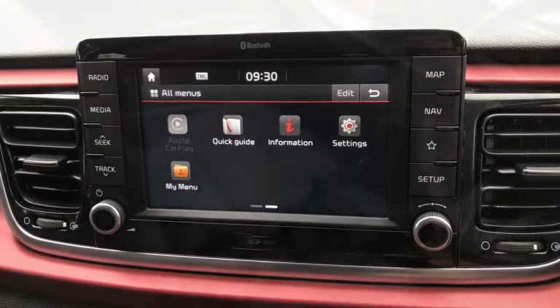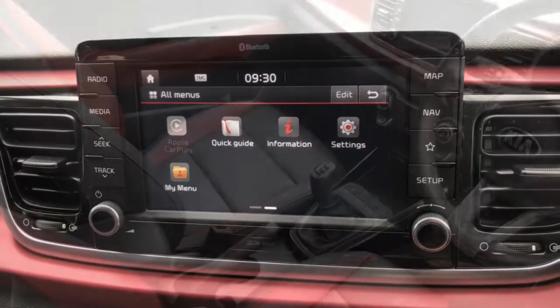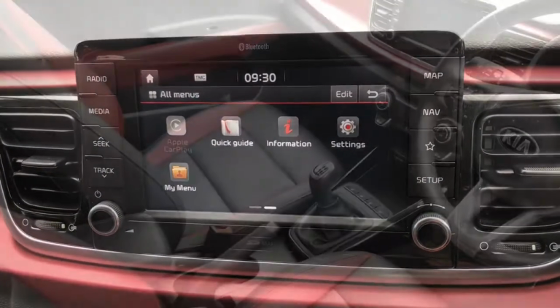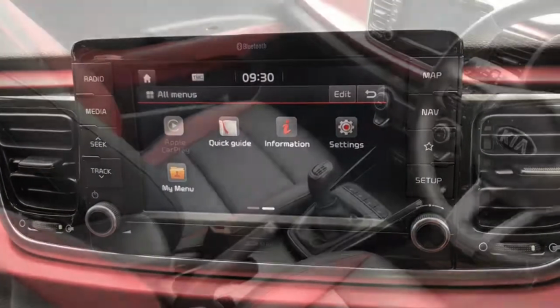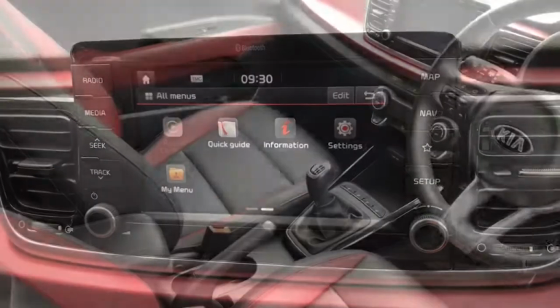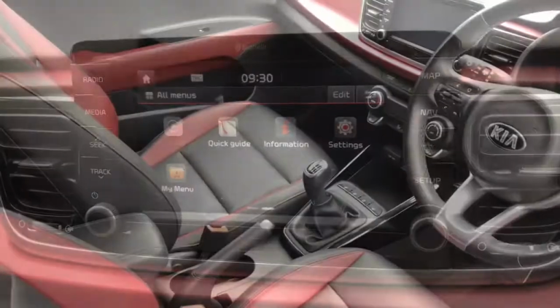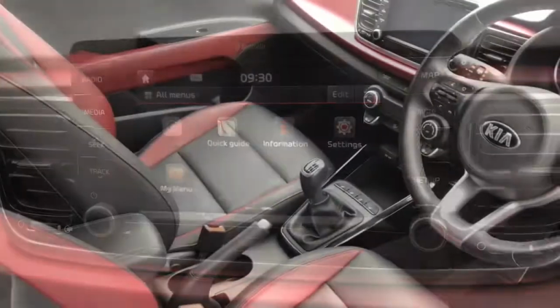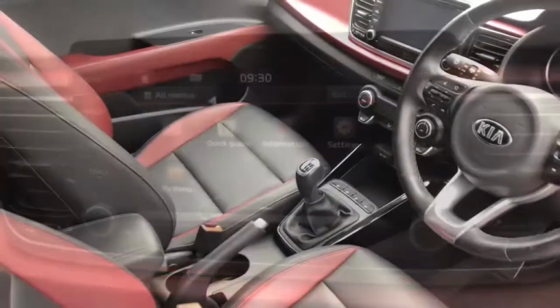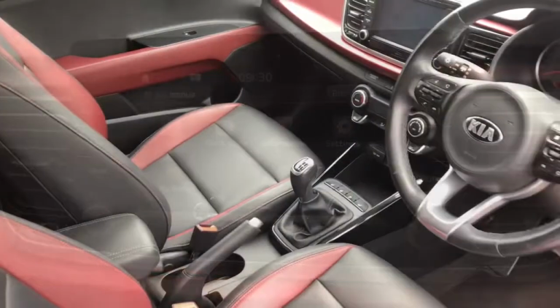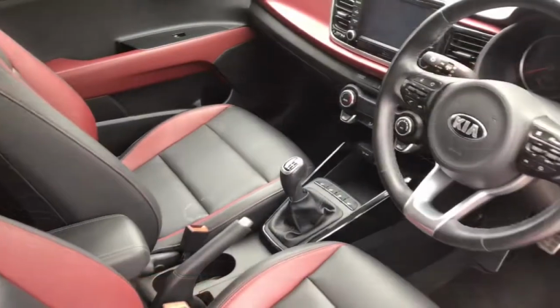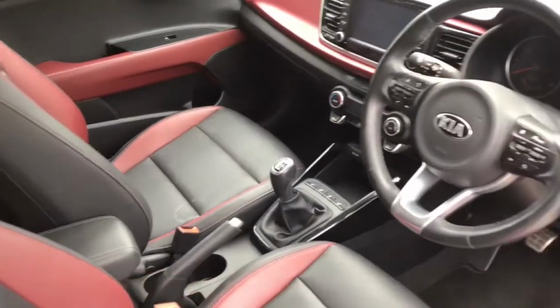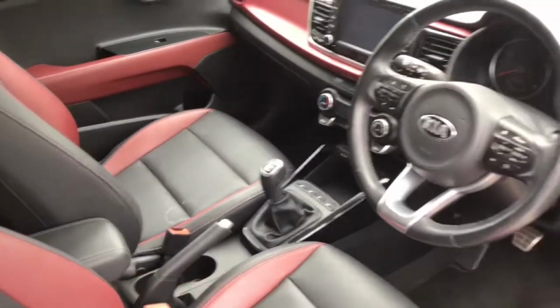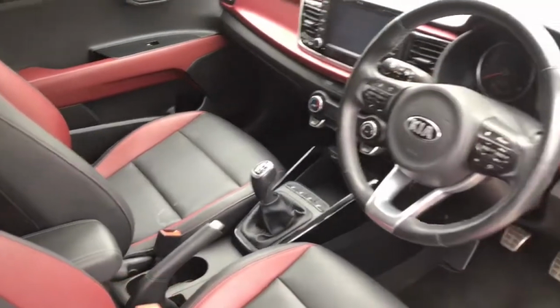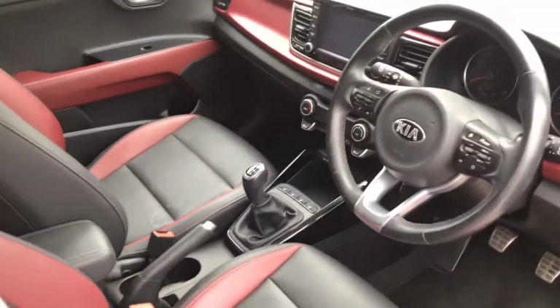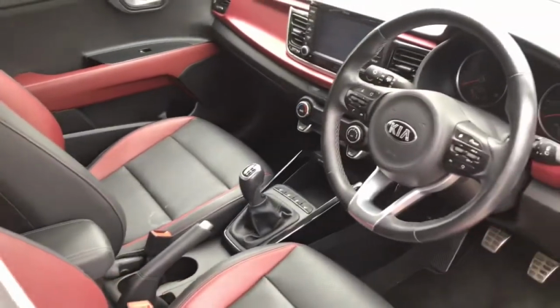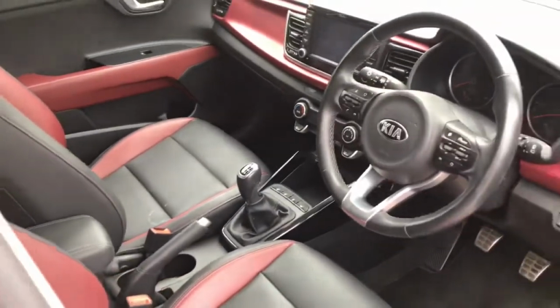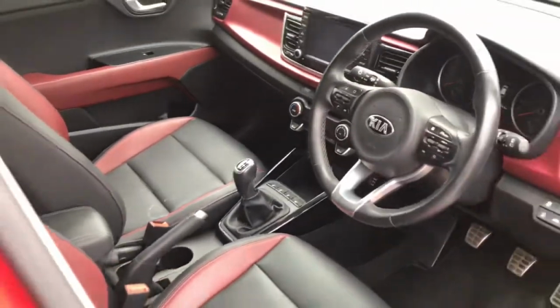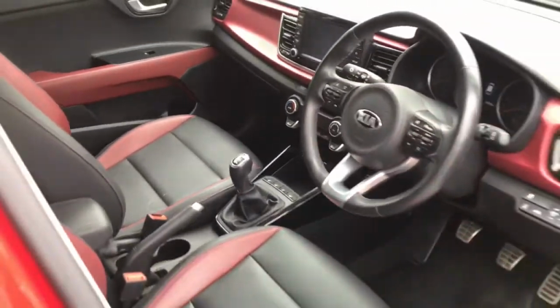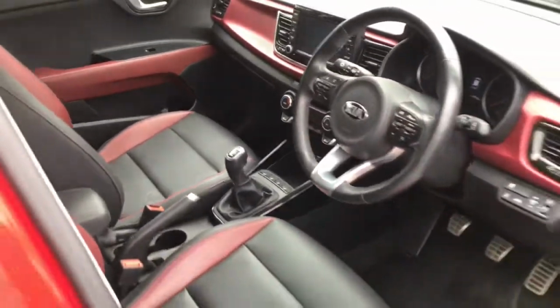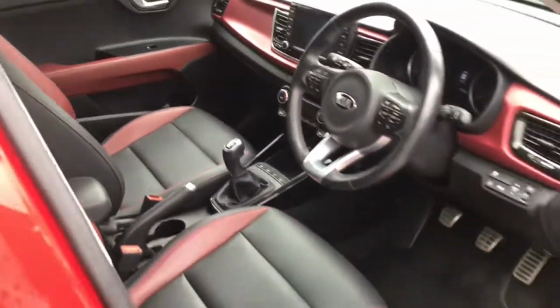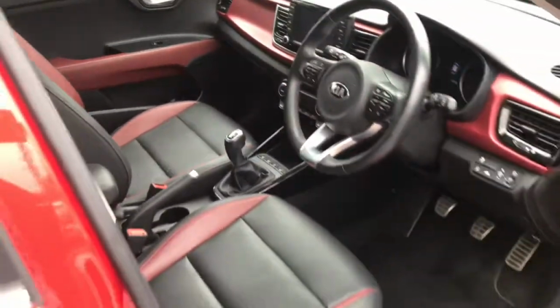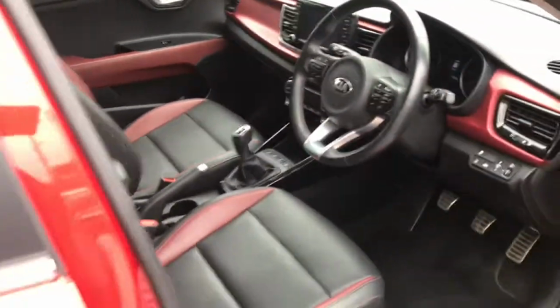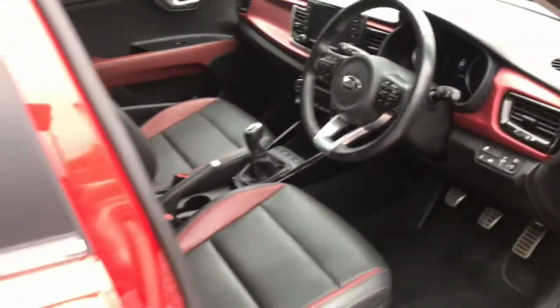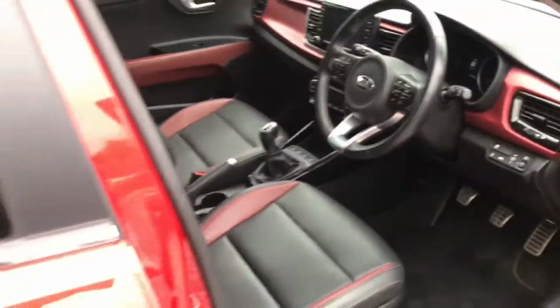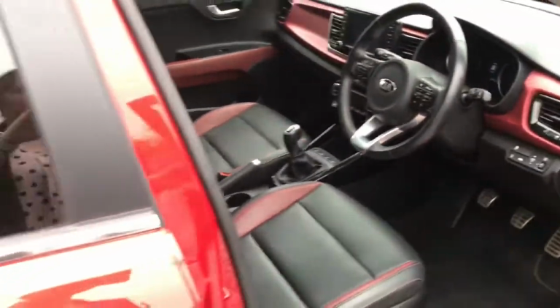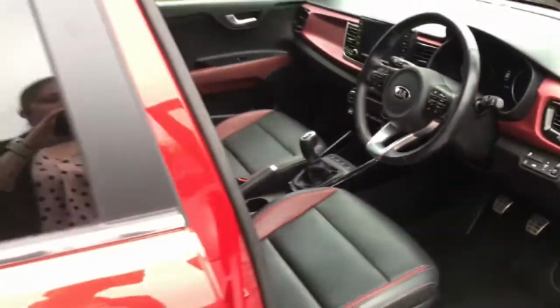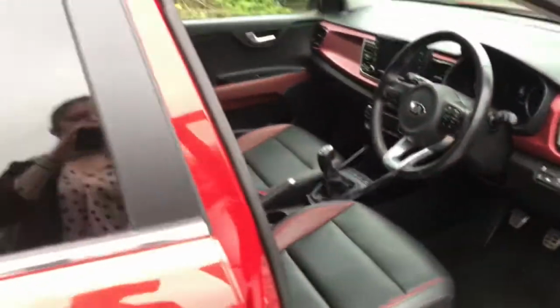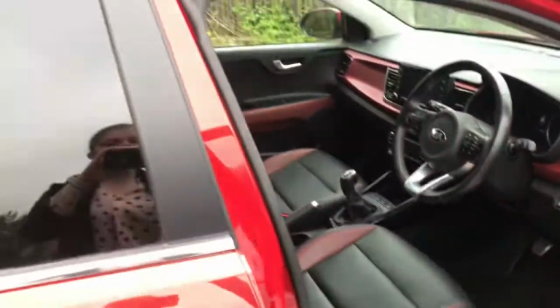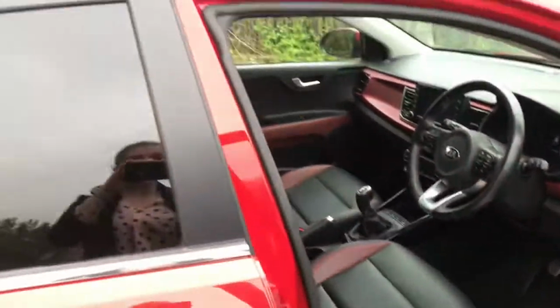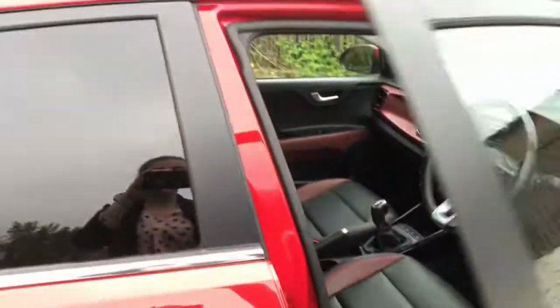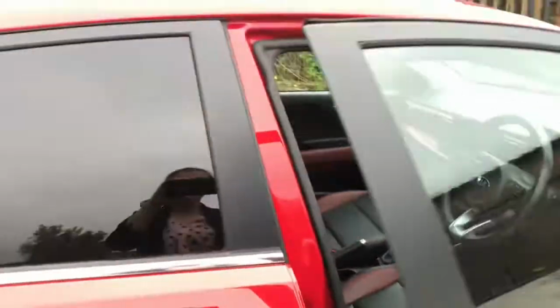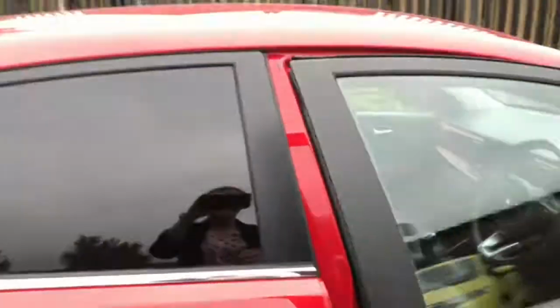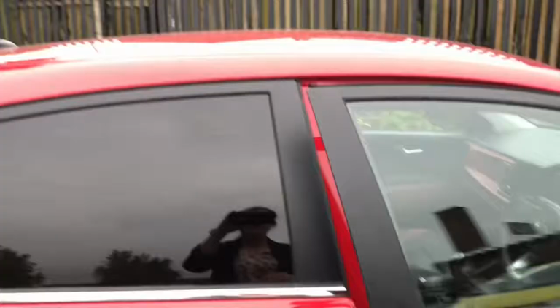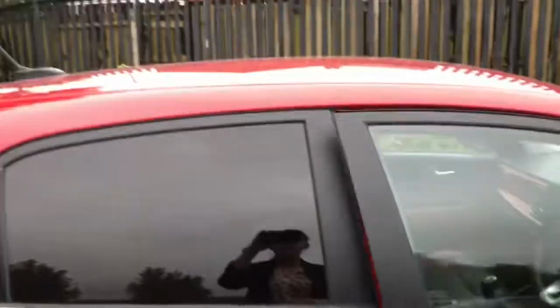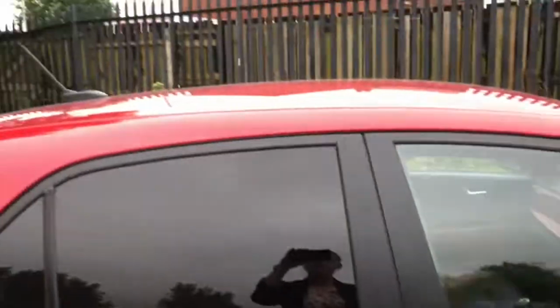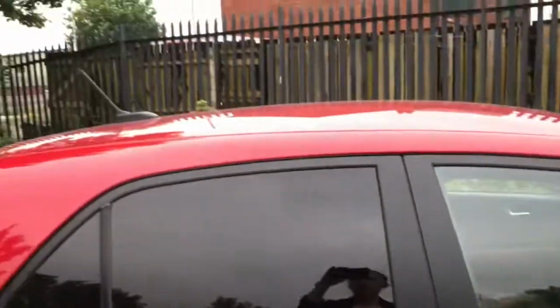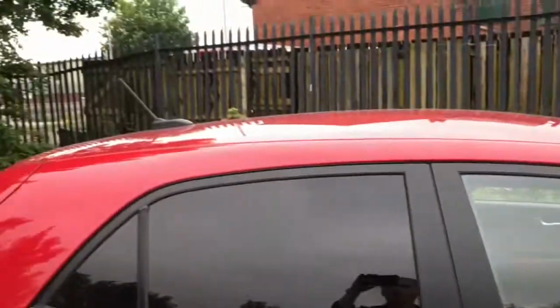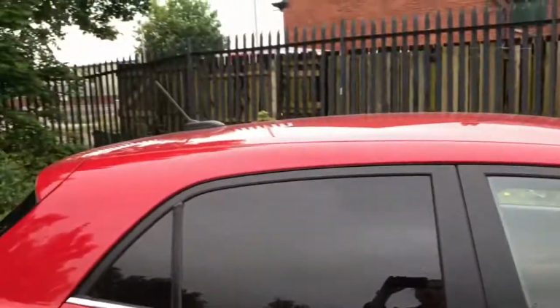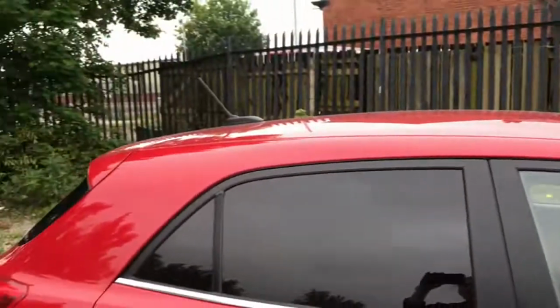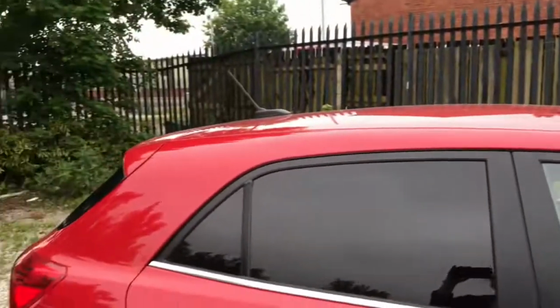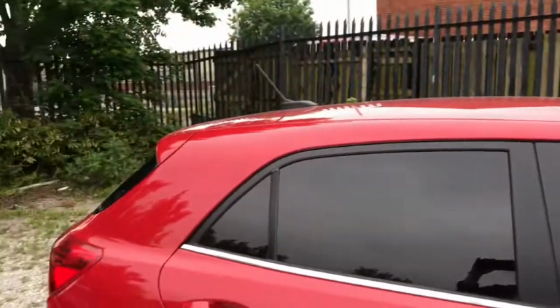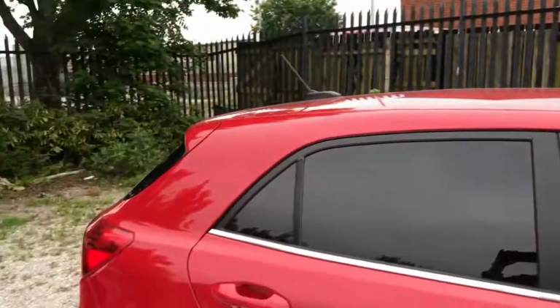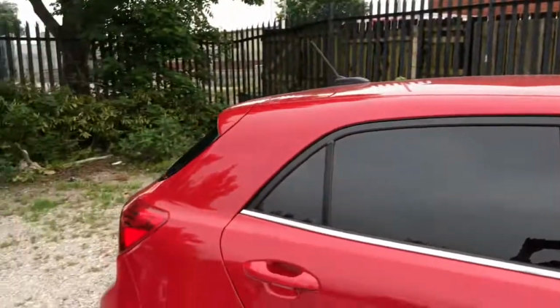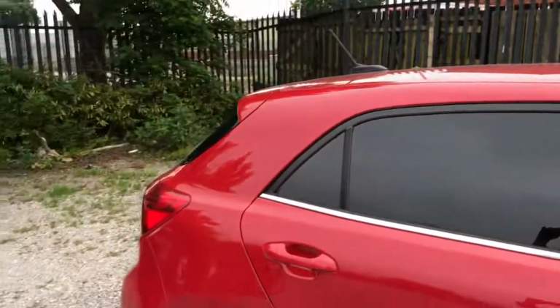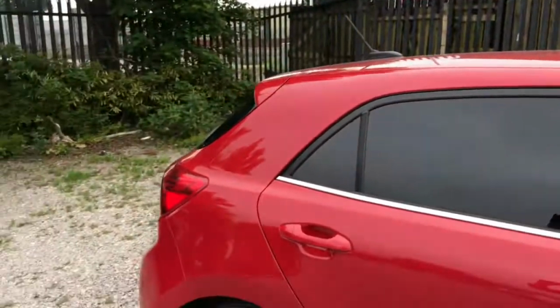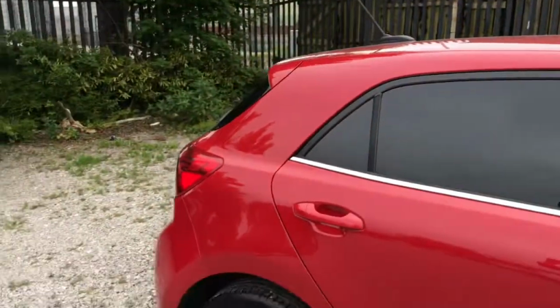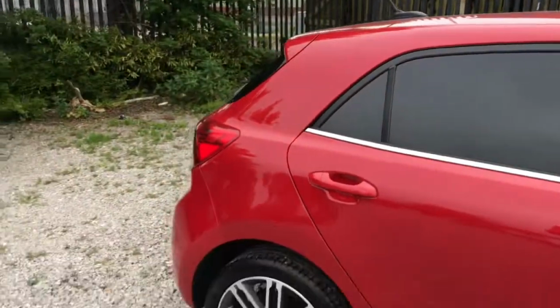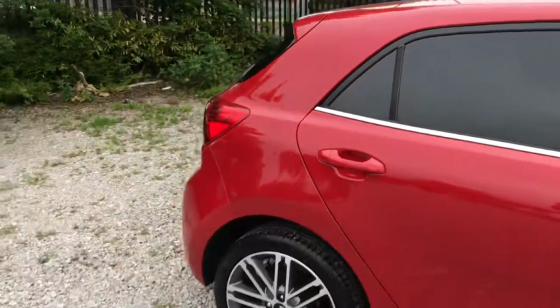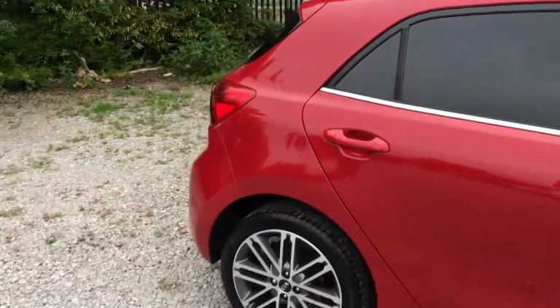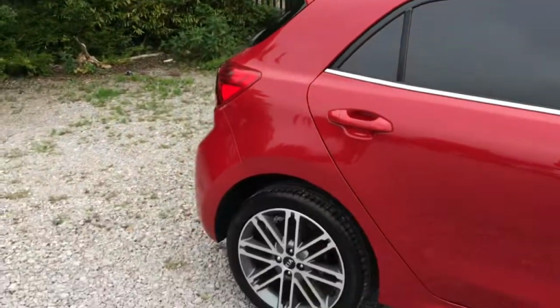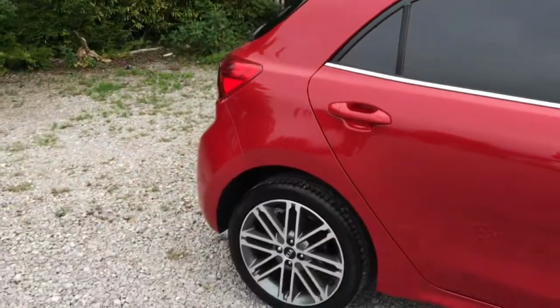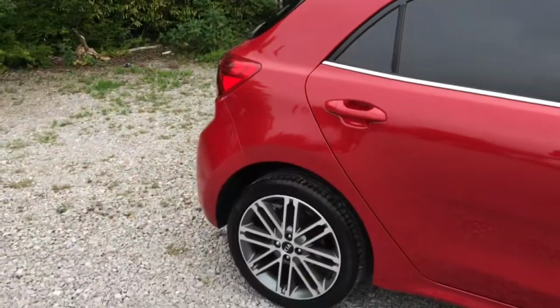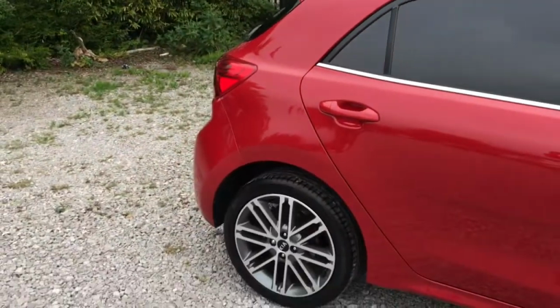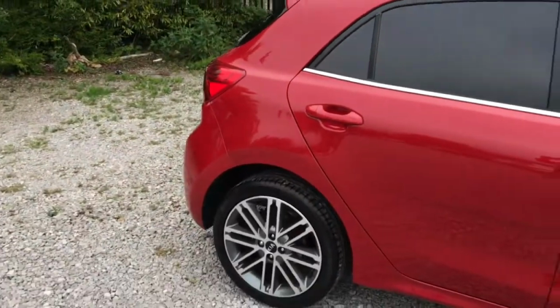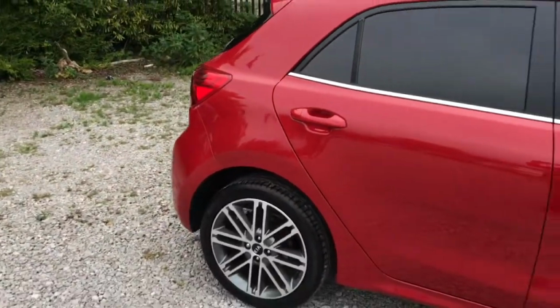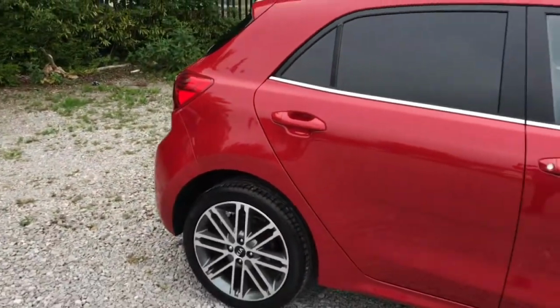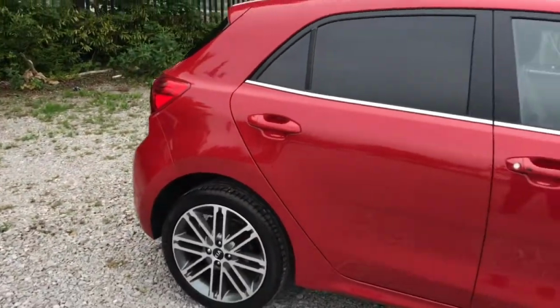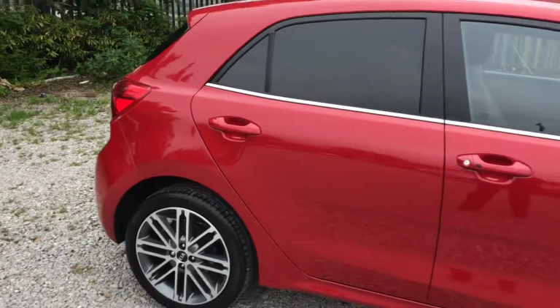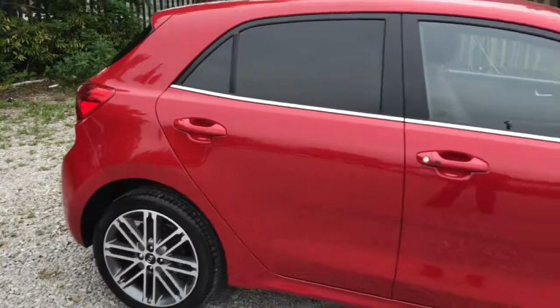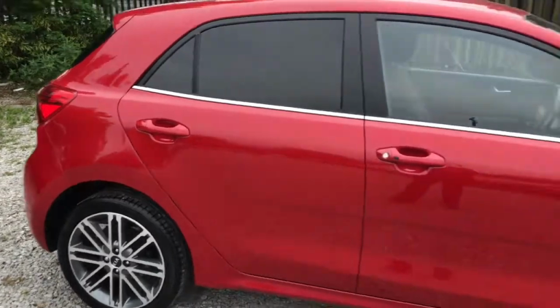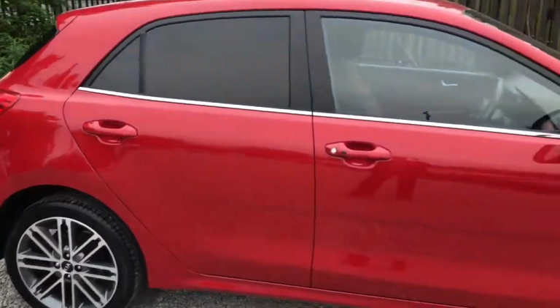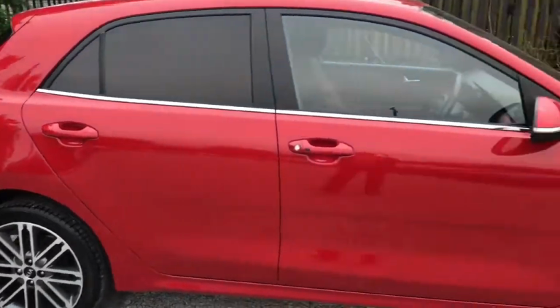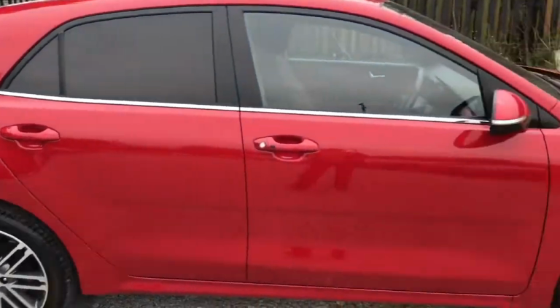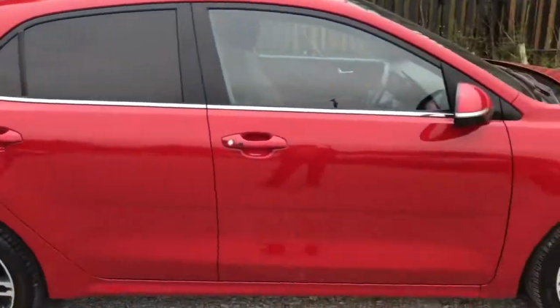If you could see yourself driving this lovely Kia Rio, please feel free to give us a call if you would like any more information. Thank you for watching.